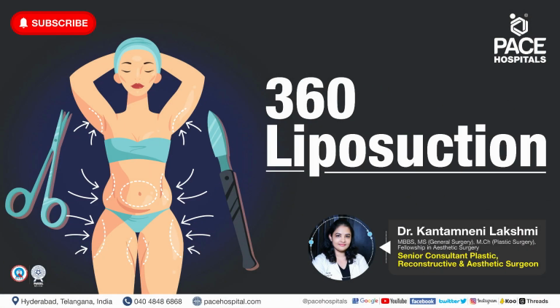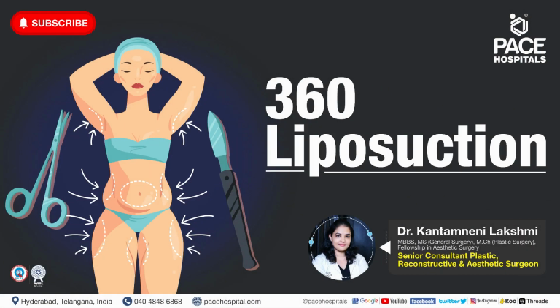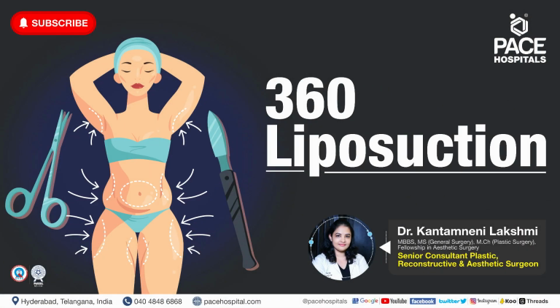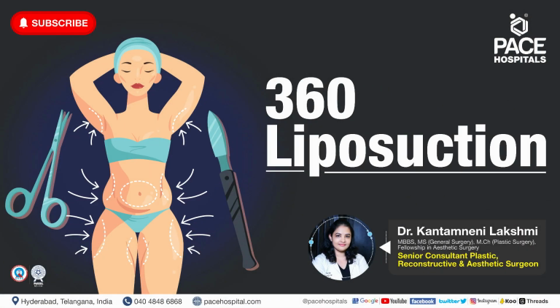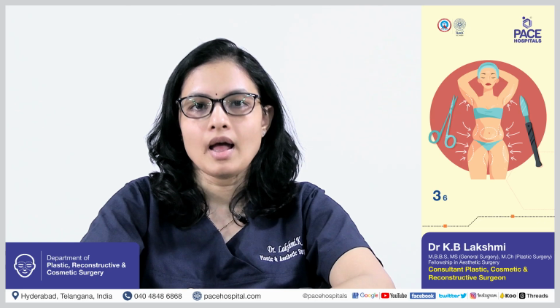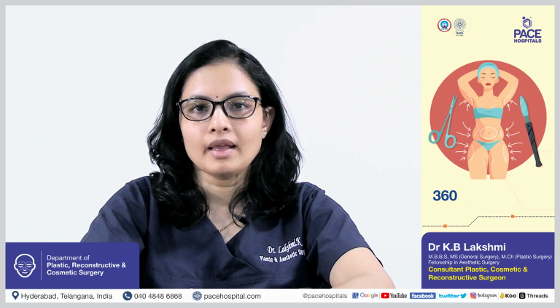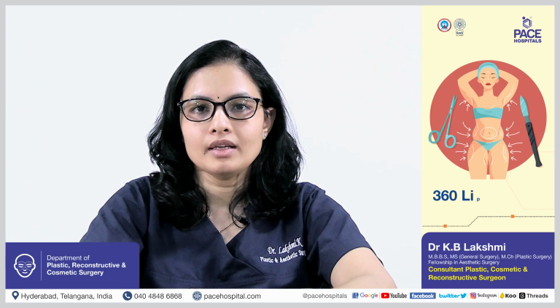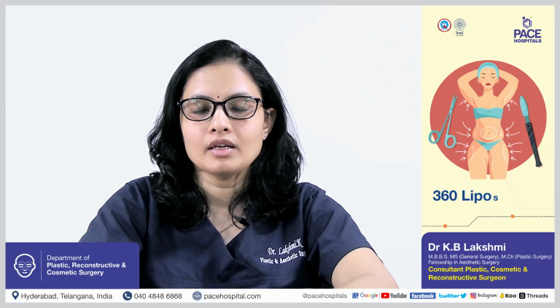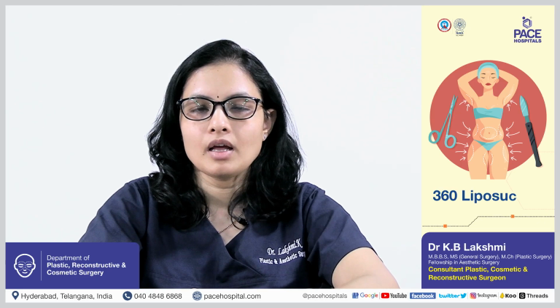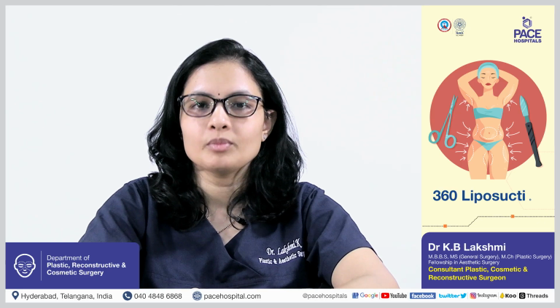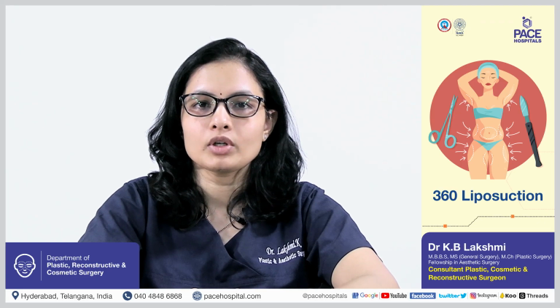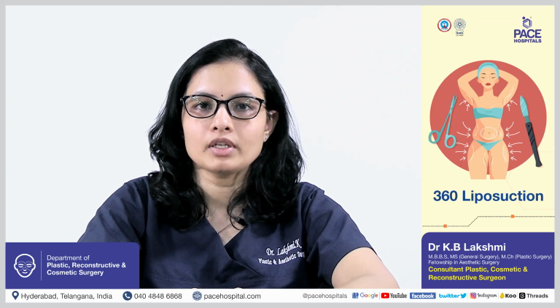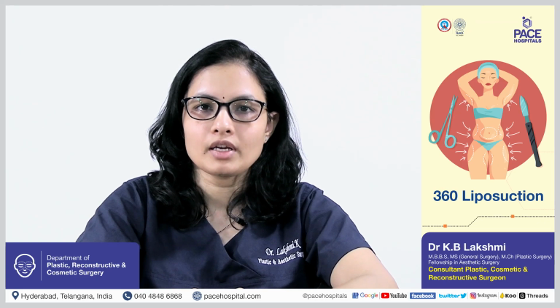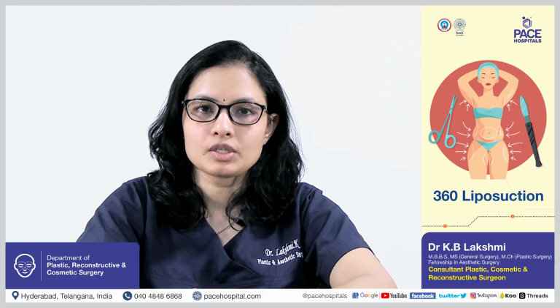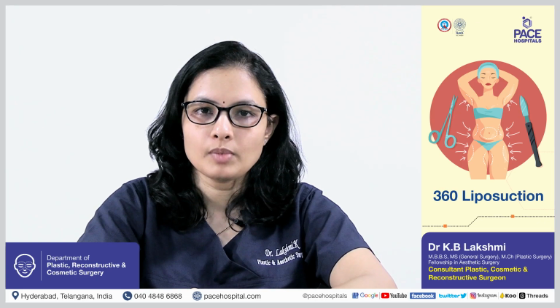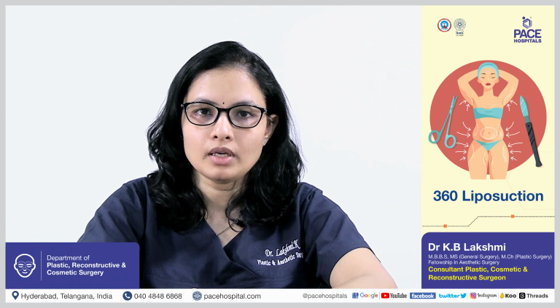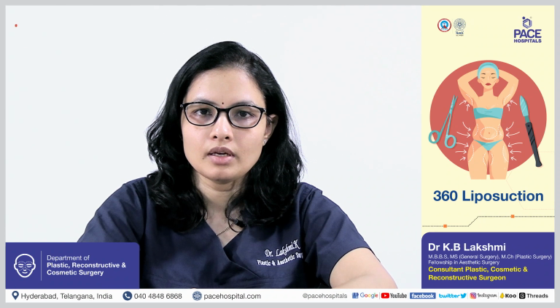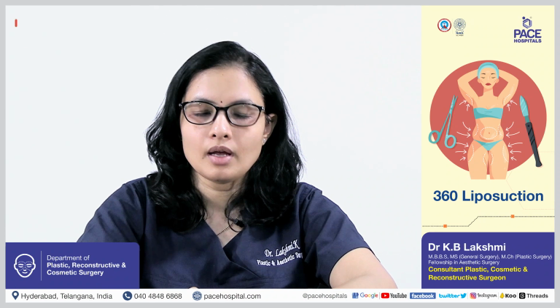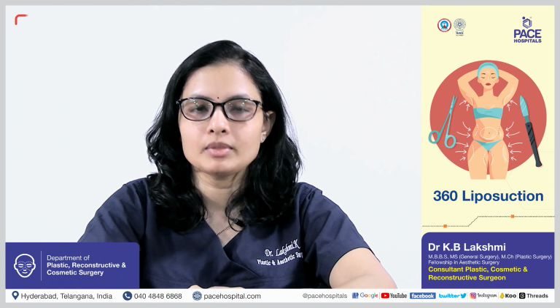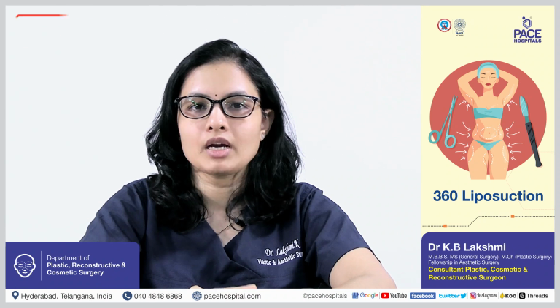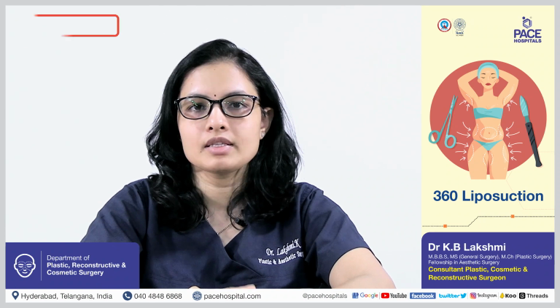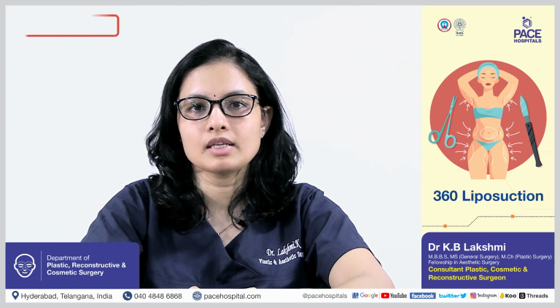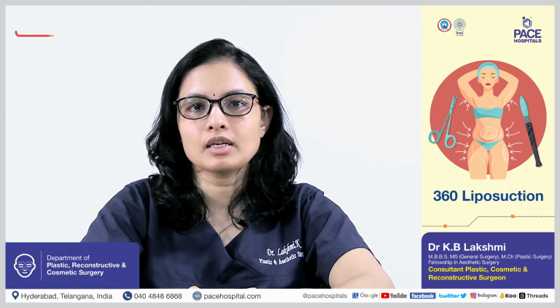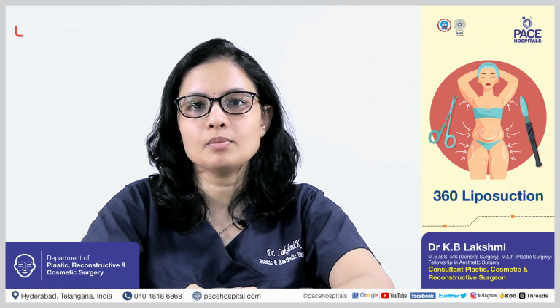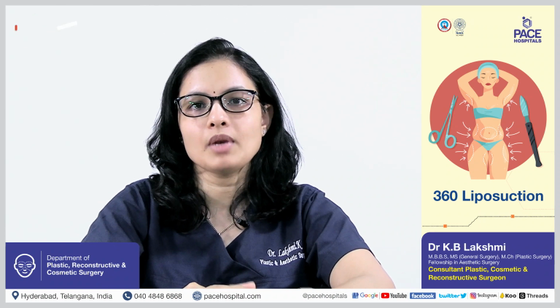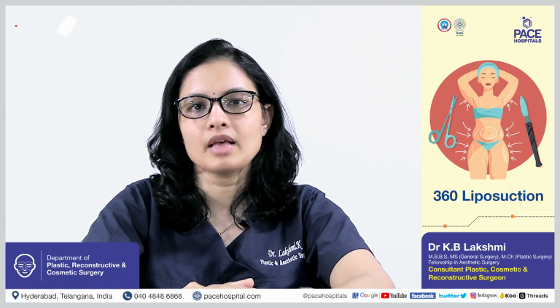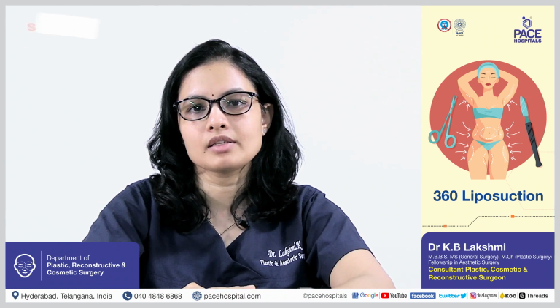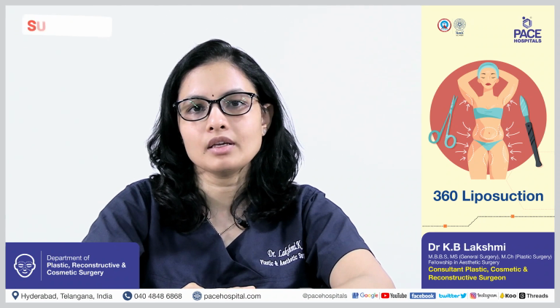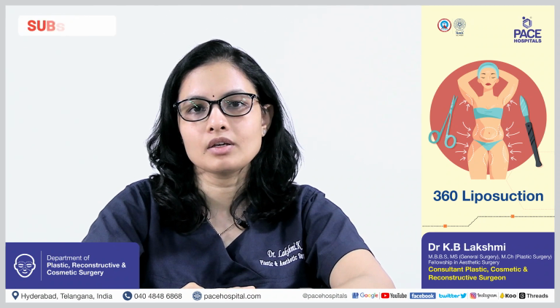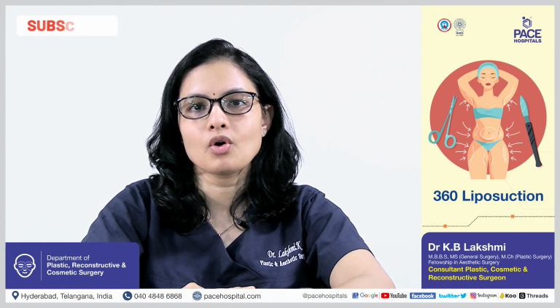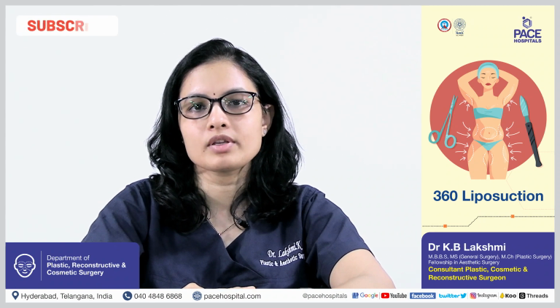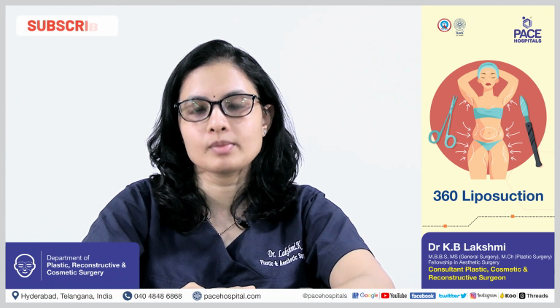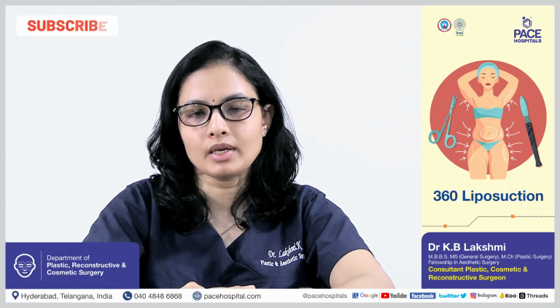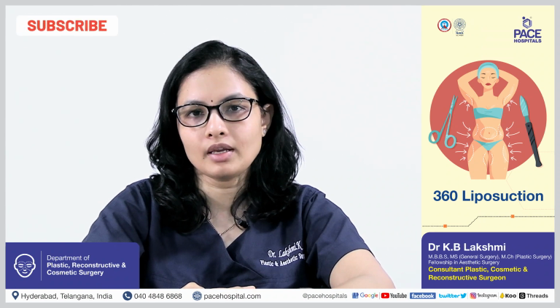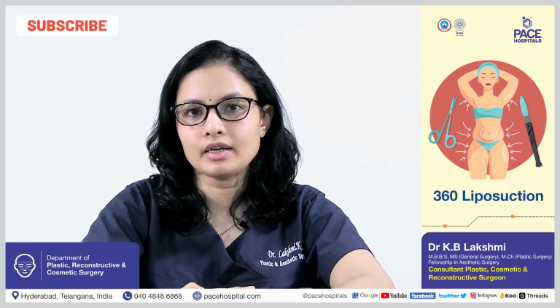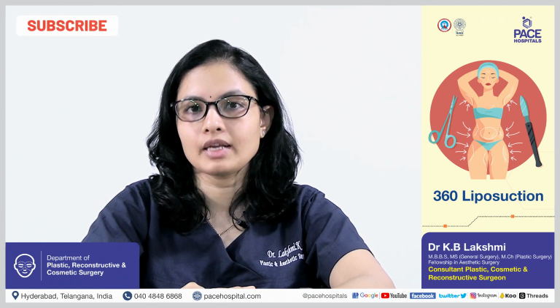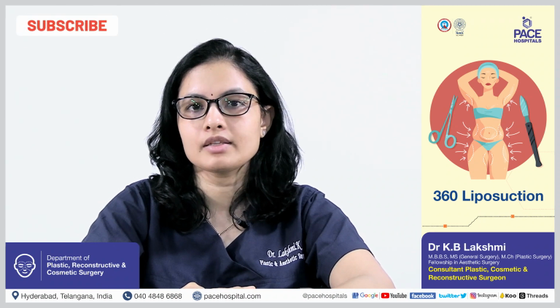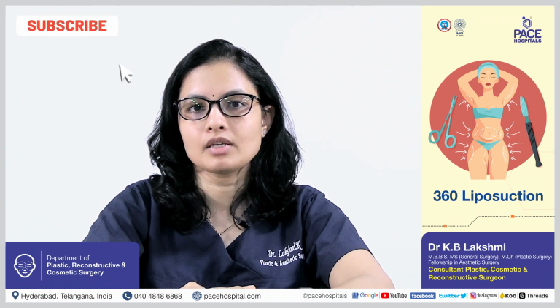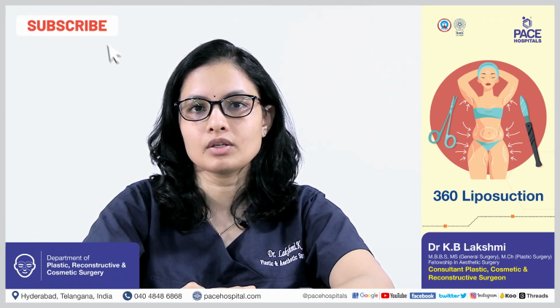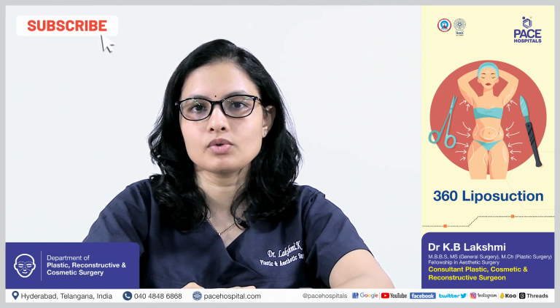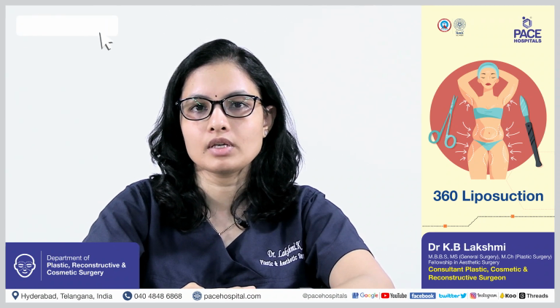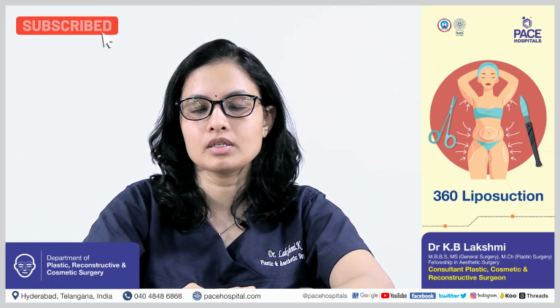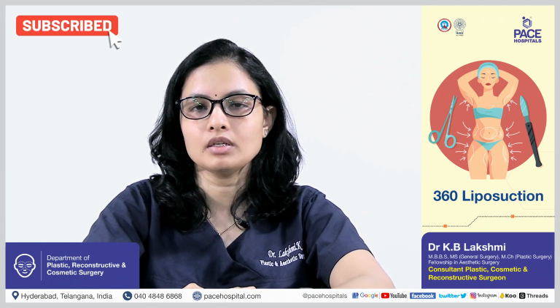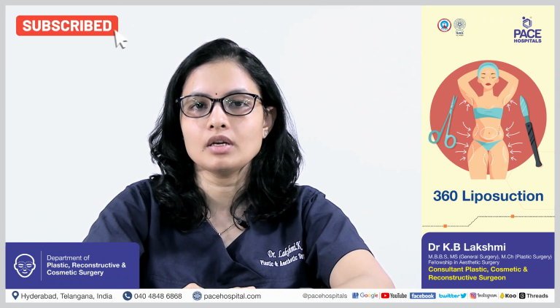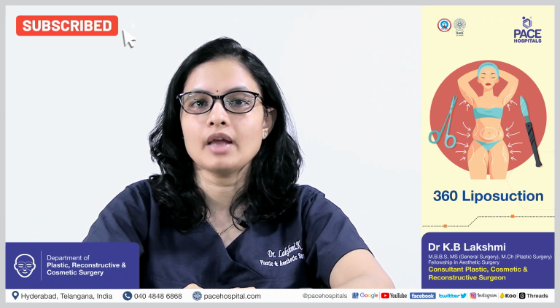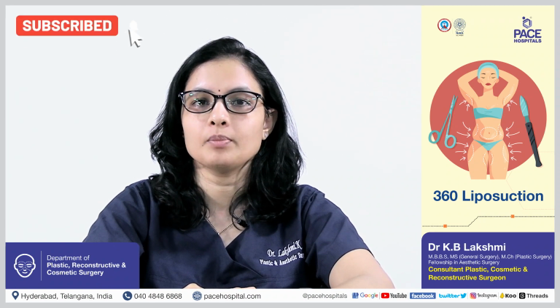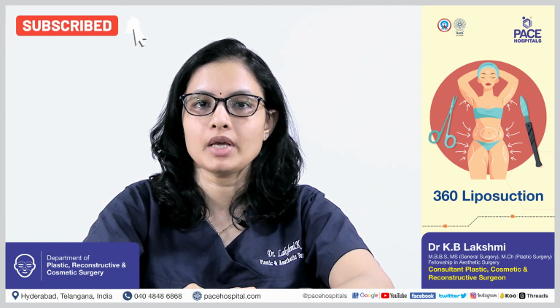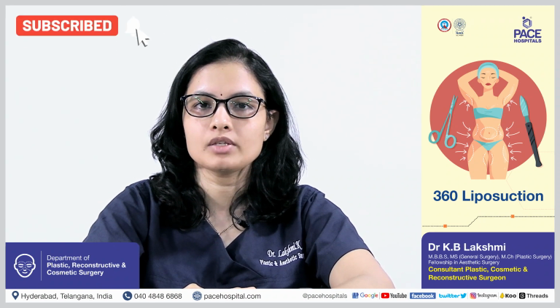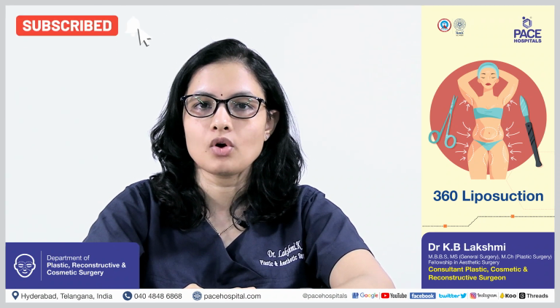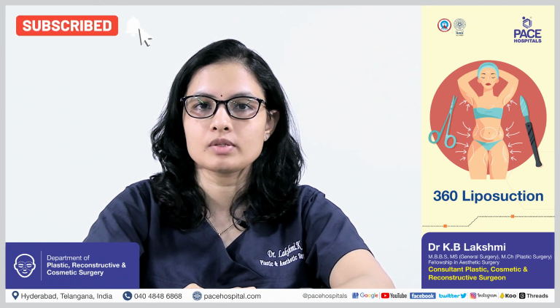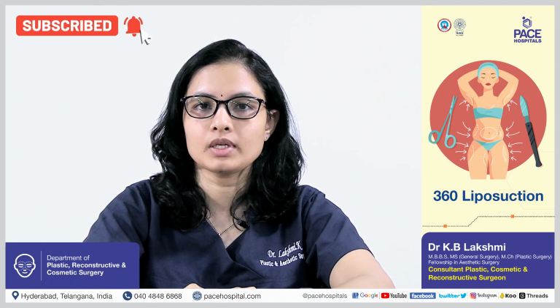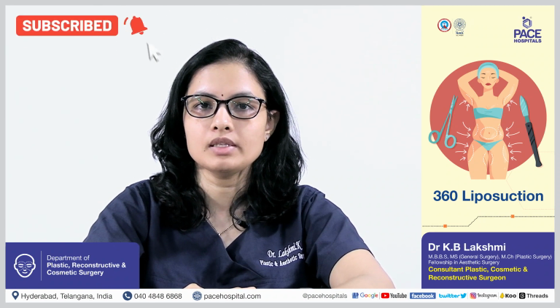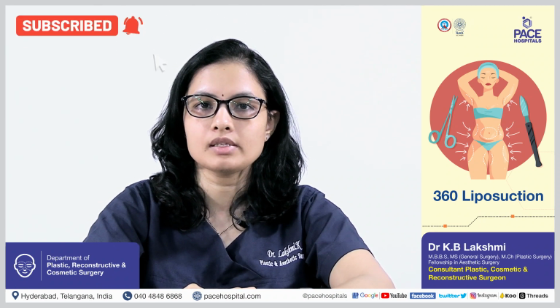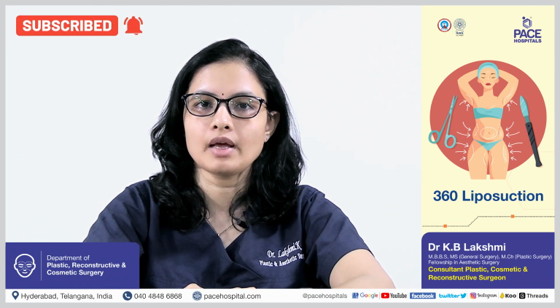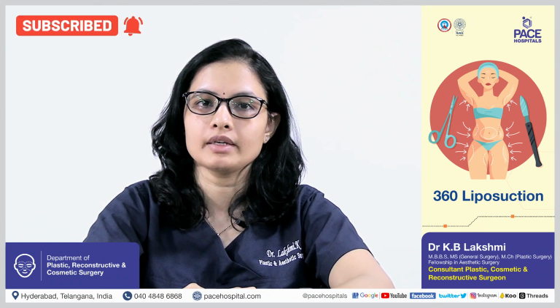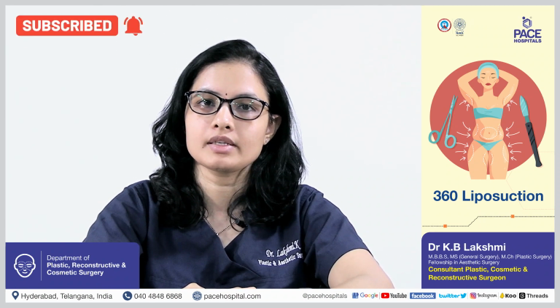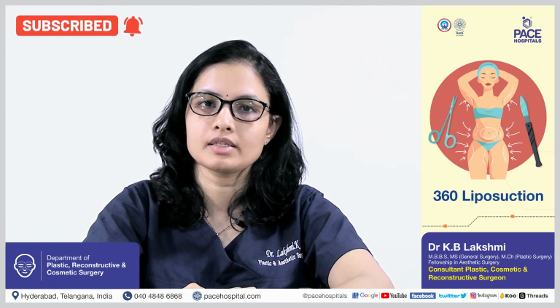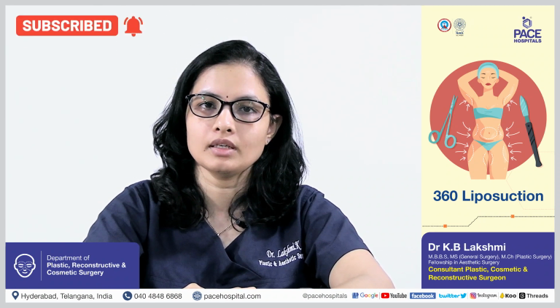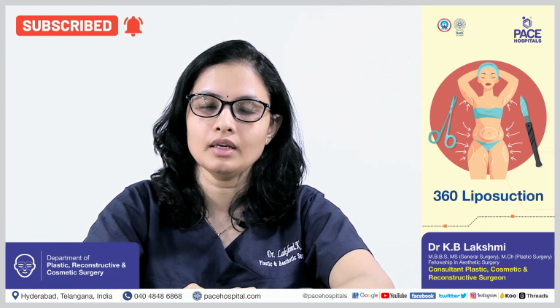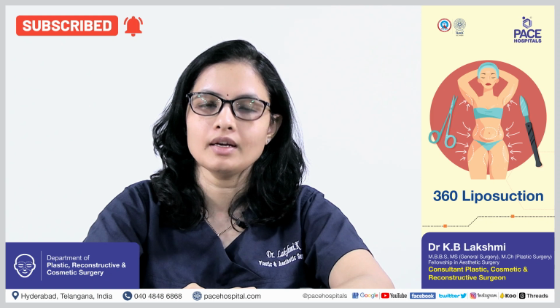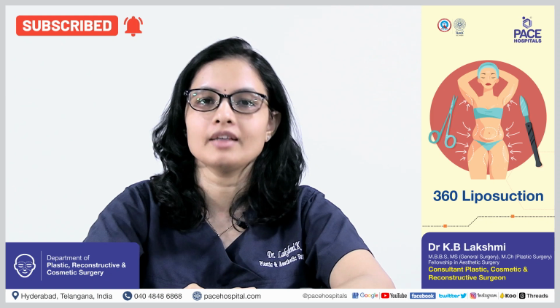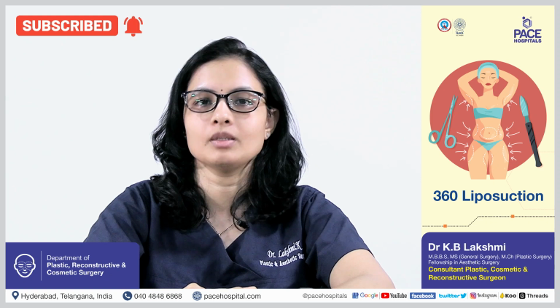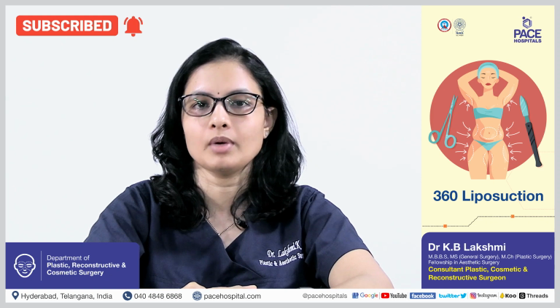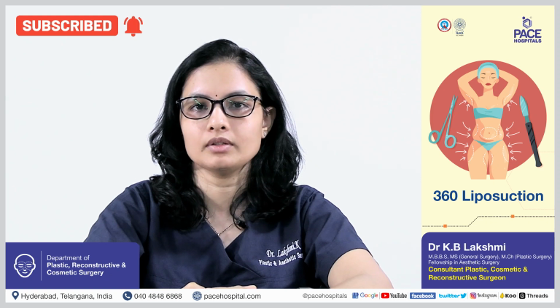Hi, I am Dr. Lakshmi. I am the consultant plastic, cosmetic and reconstructive surgeon at Pace Hospitals, High Tech City, Hyderabad.